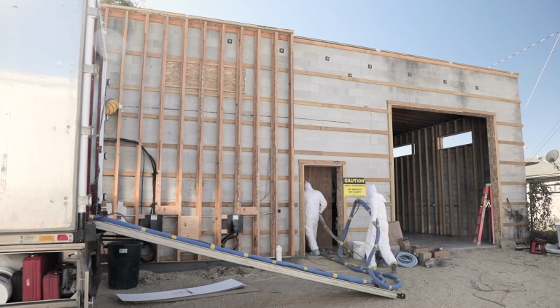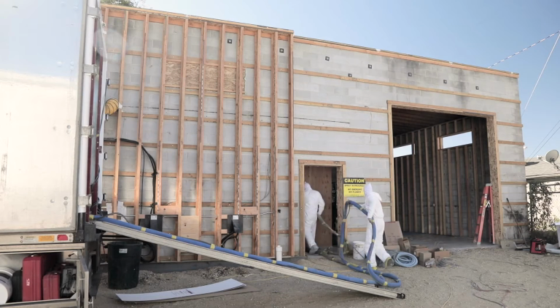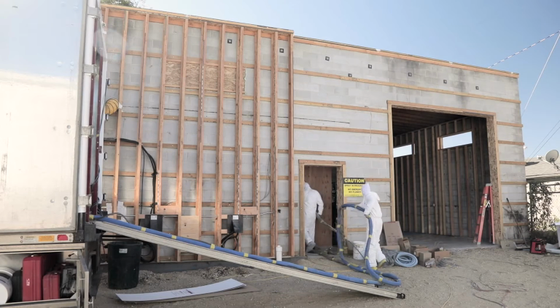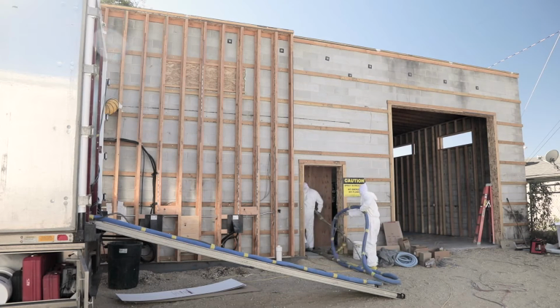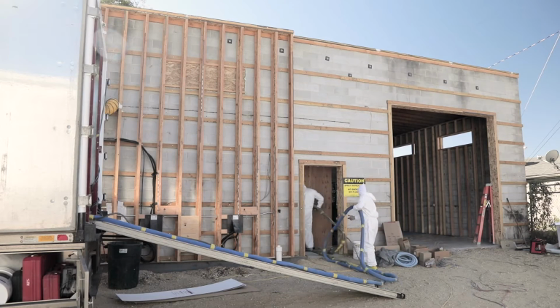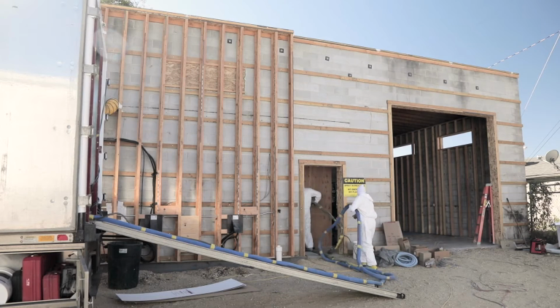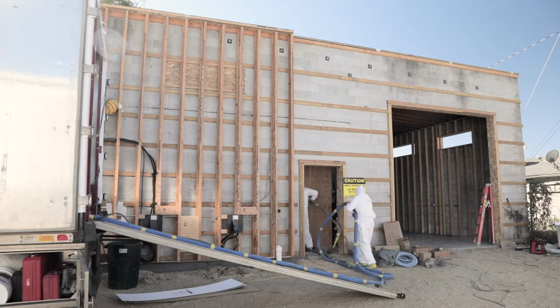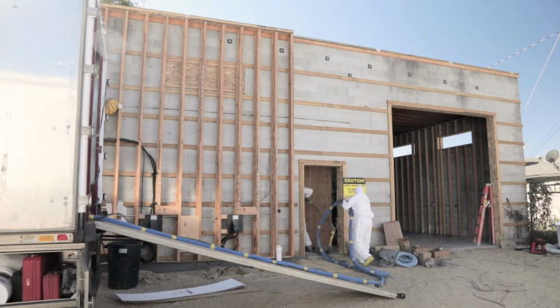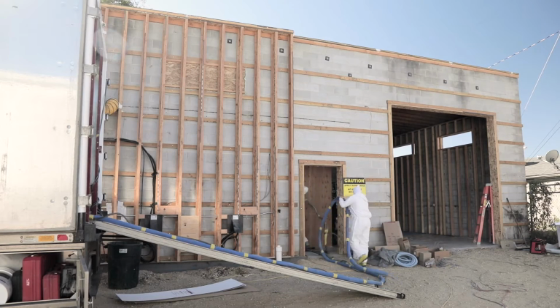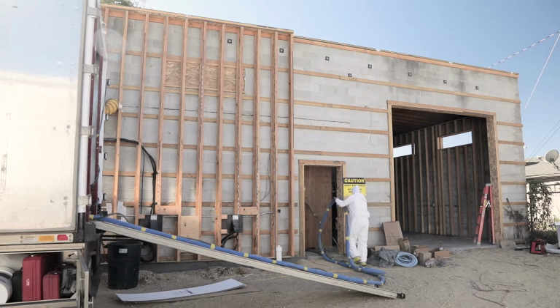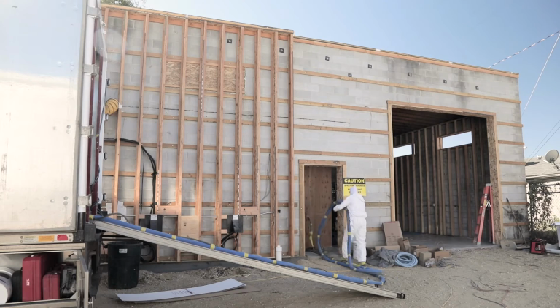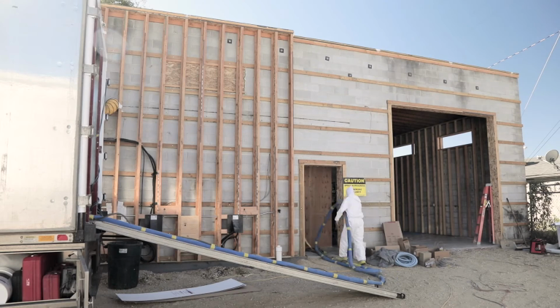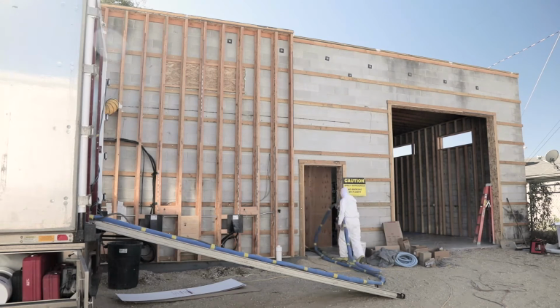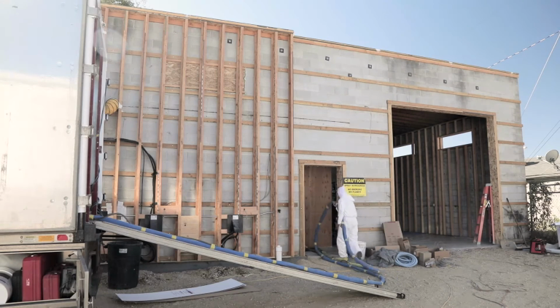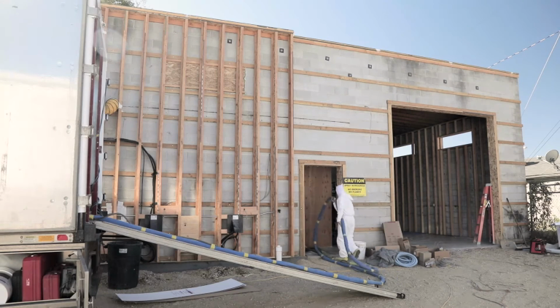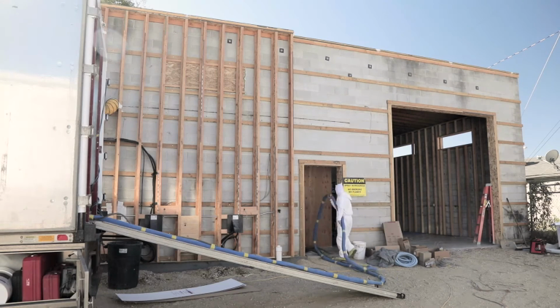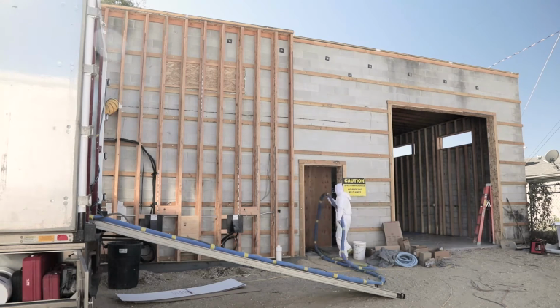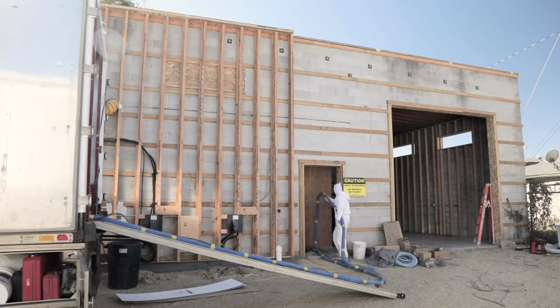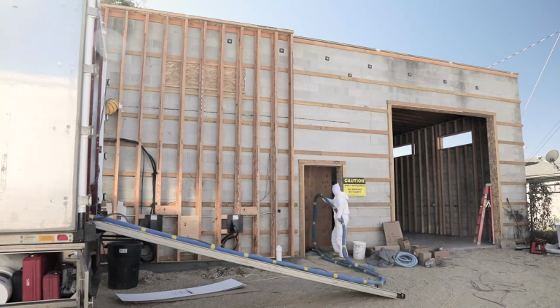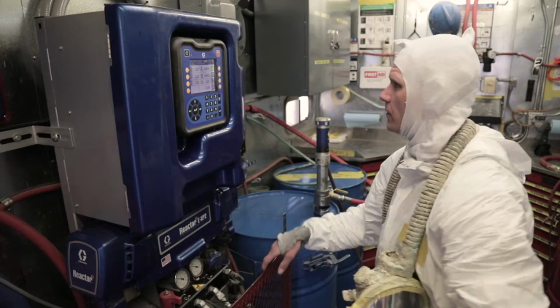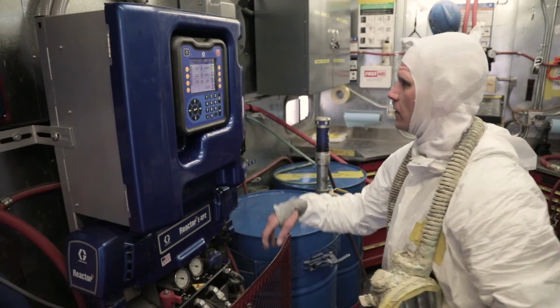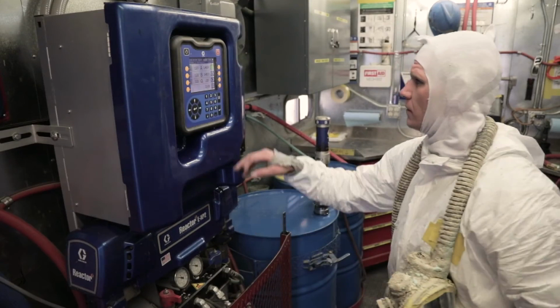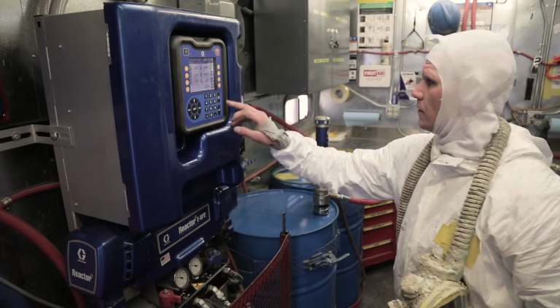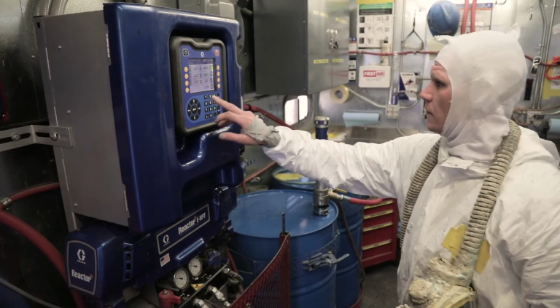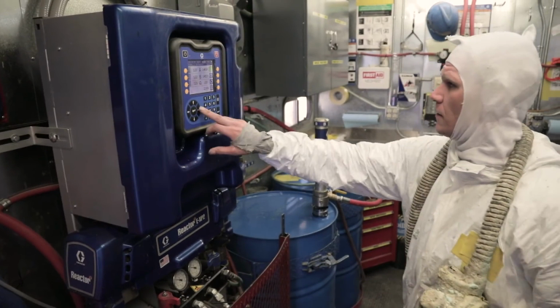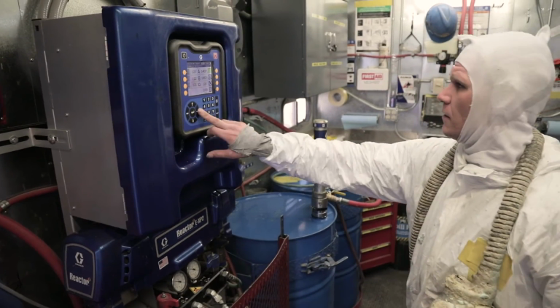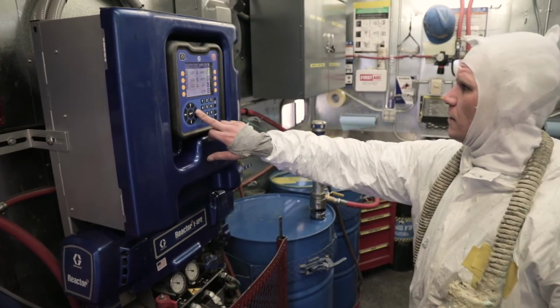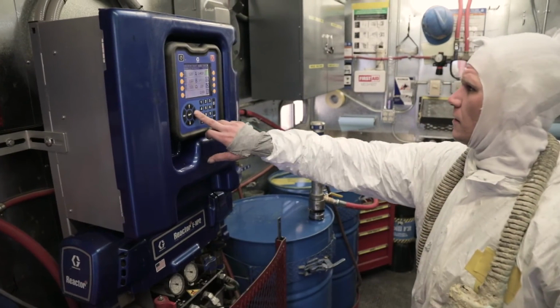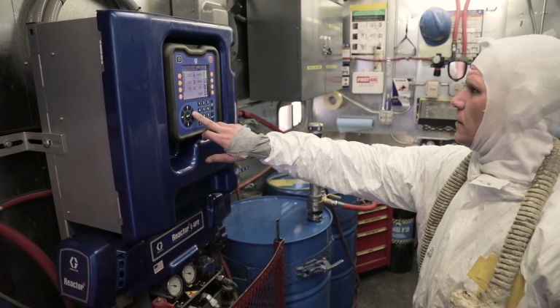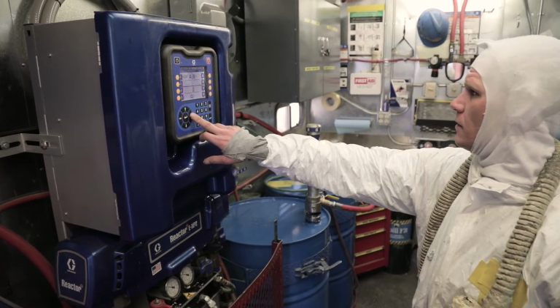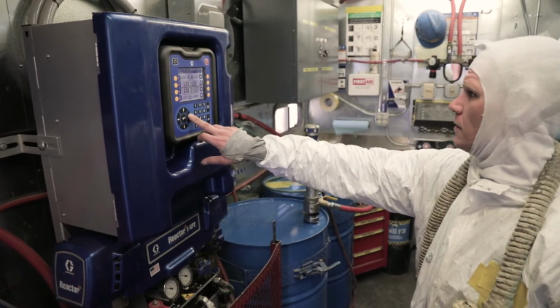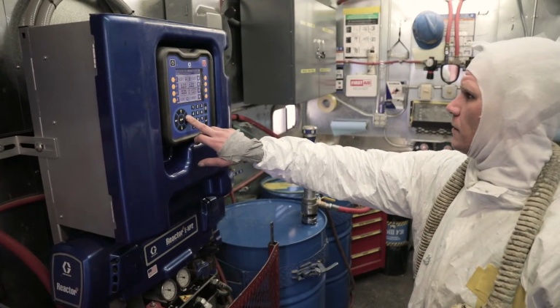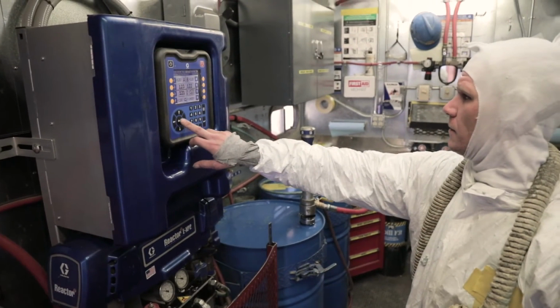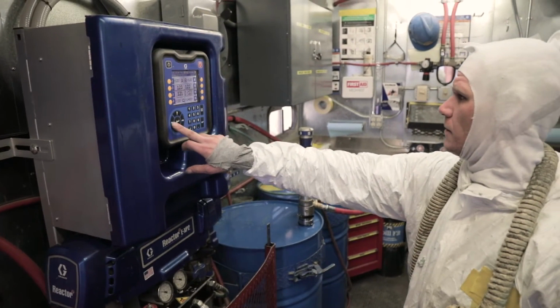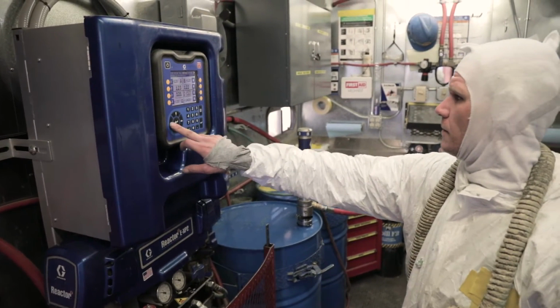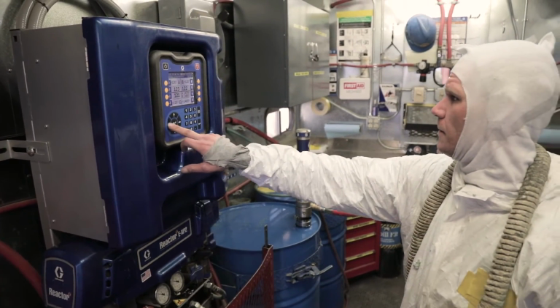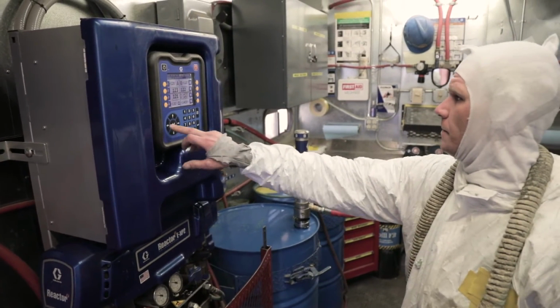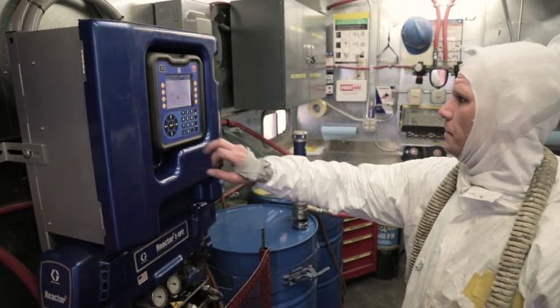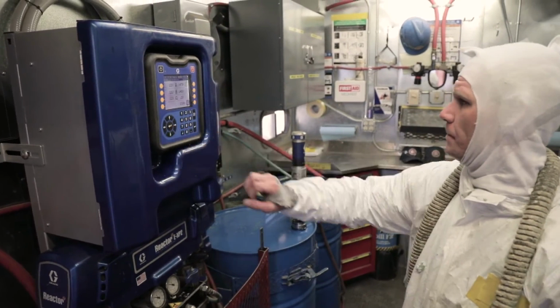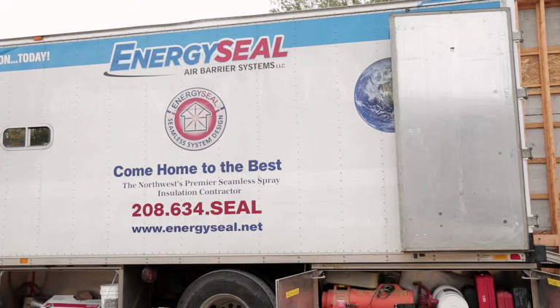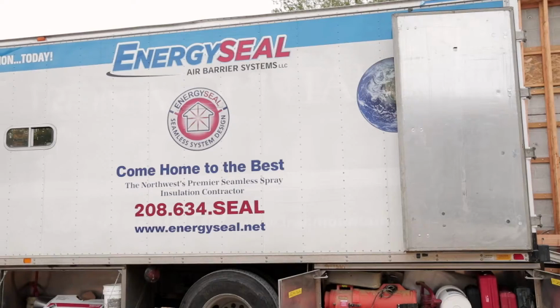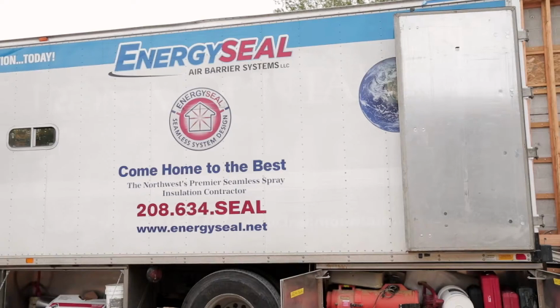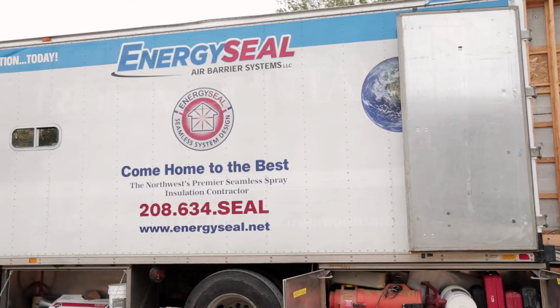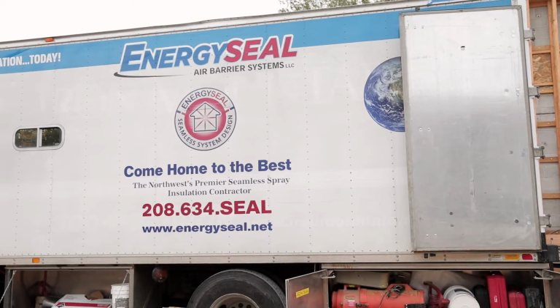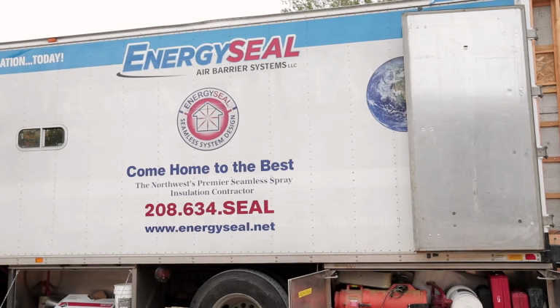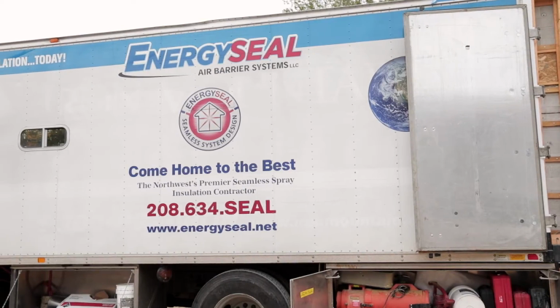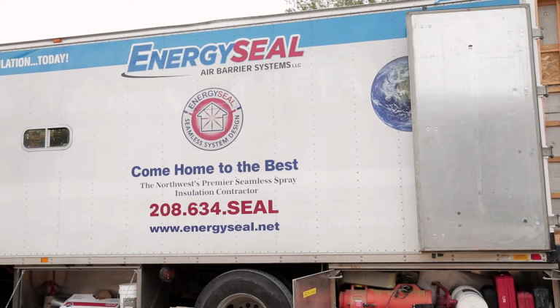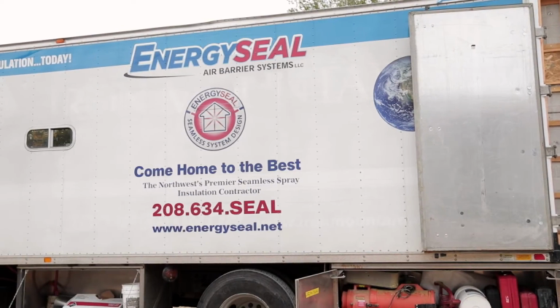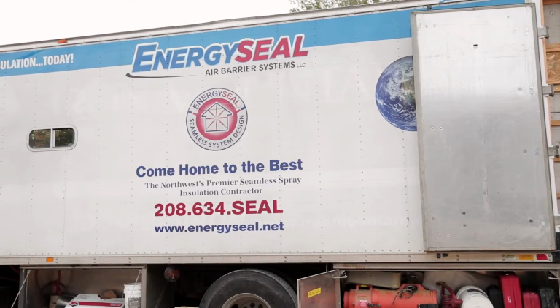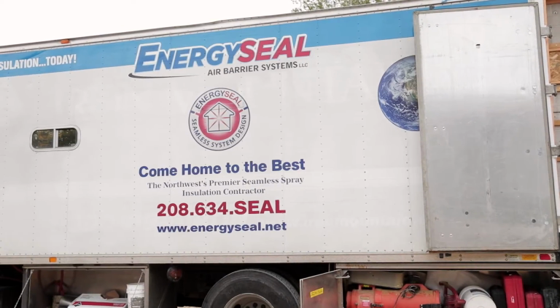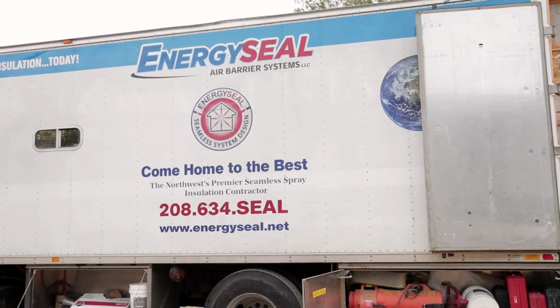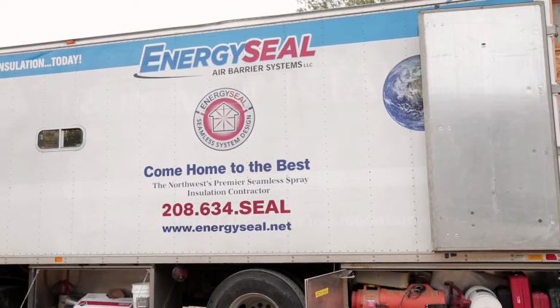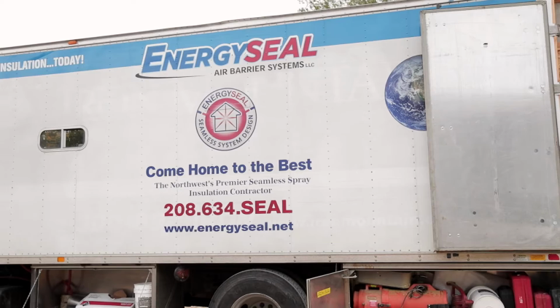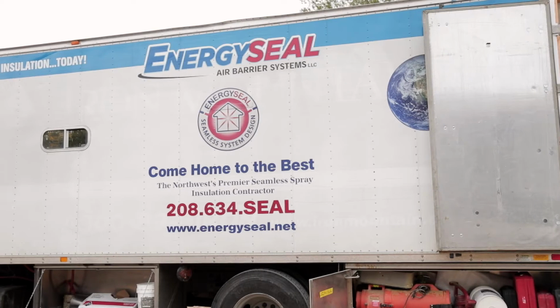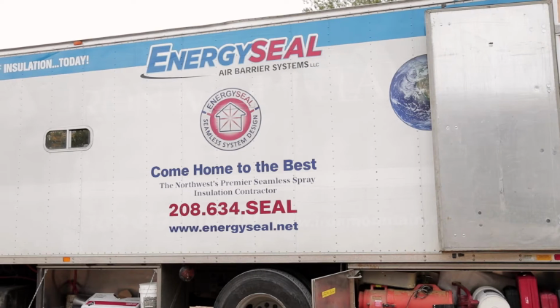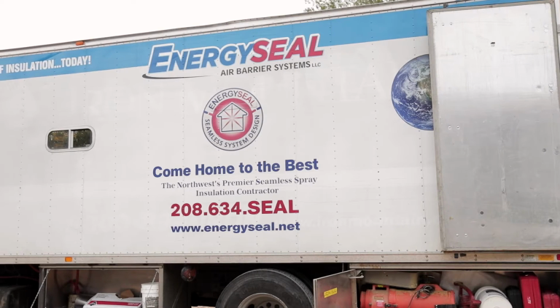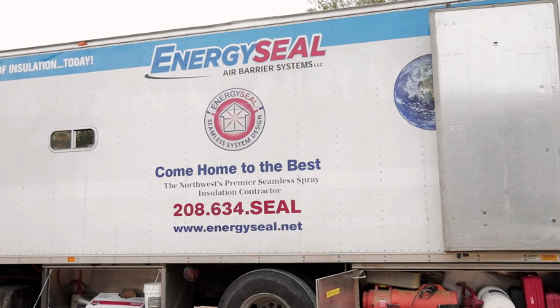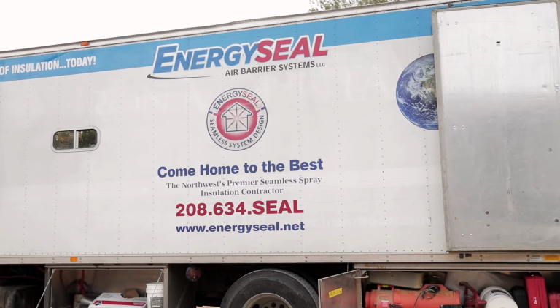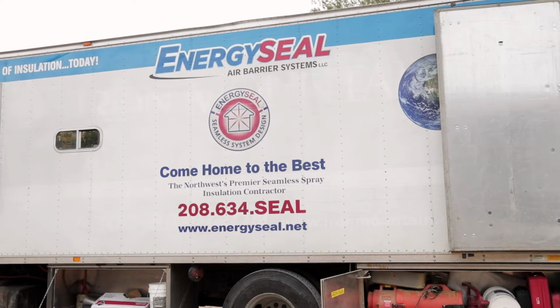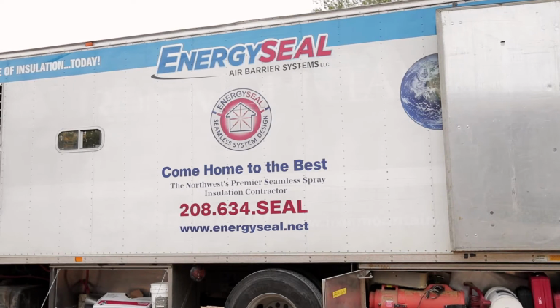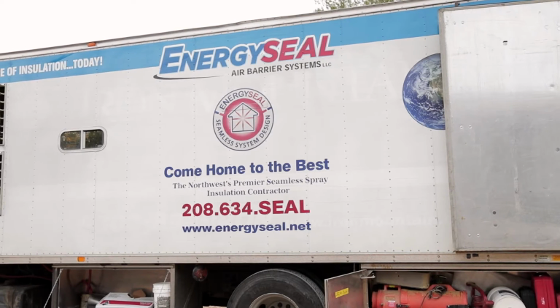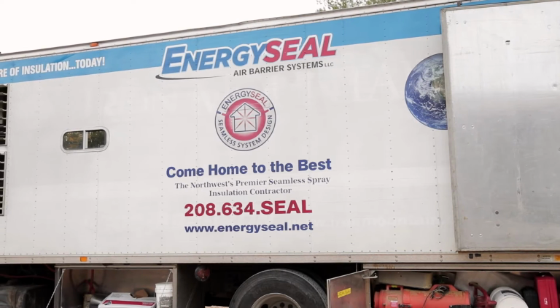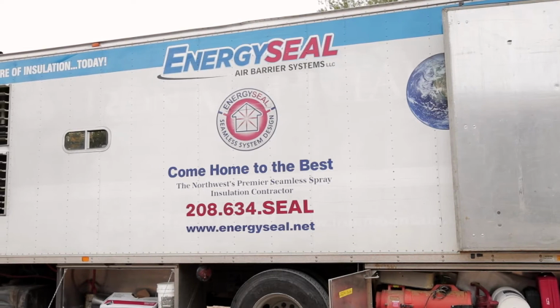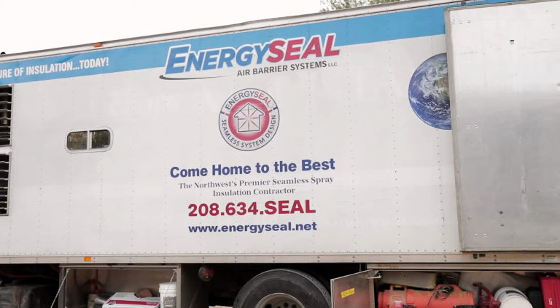Throughout the process of trying to identify quality contractors to test our formulations with, EnergySeal consistently finds itself at the top of the list.